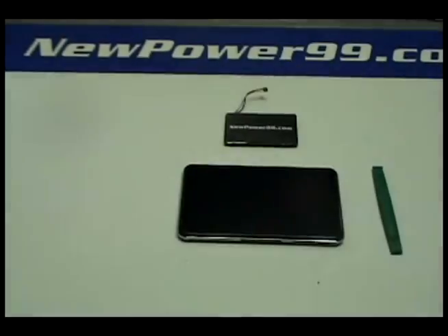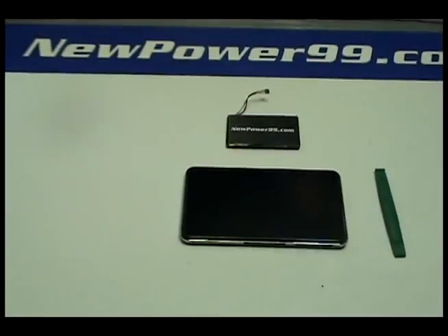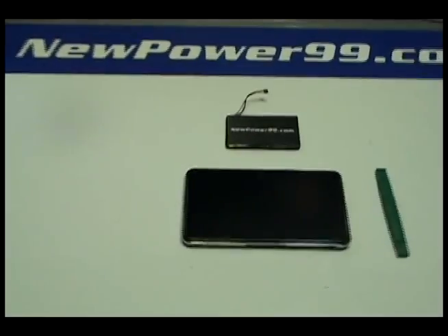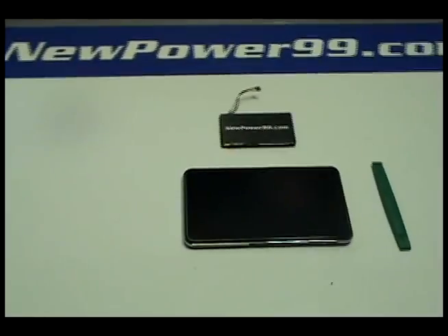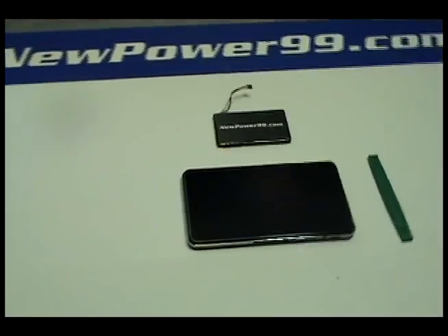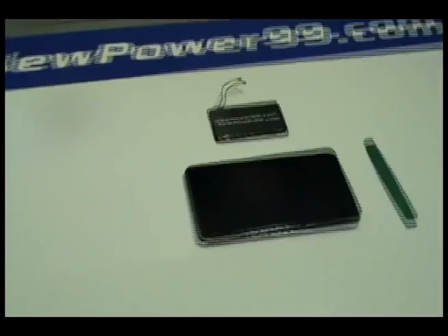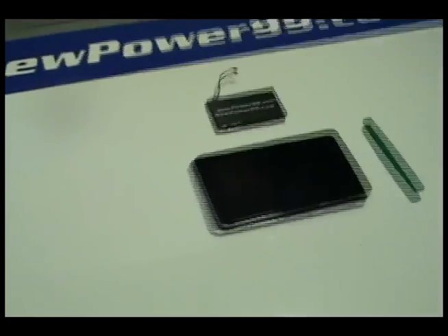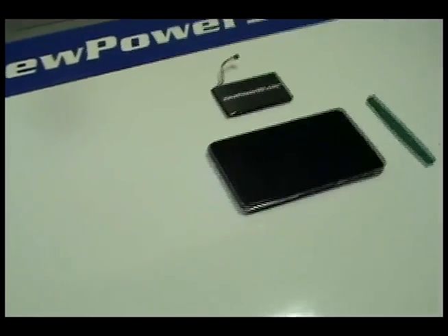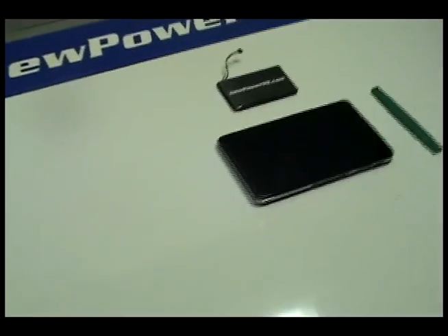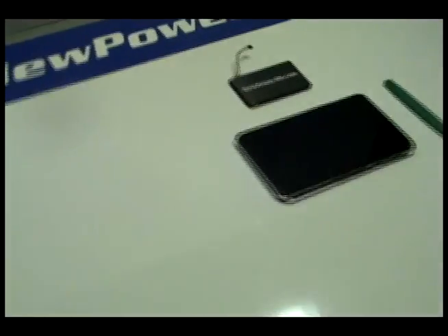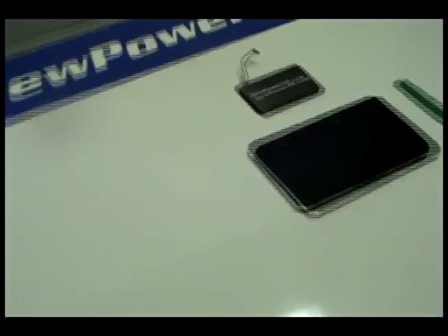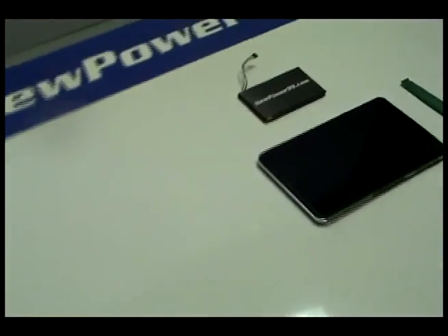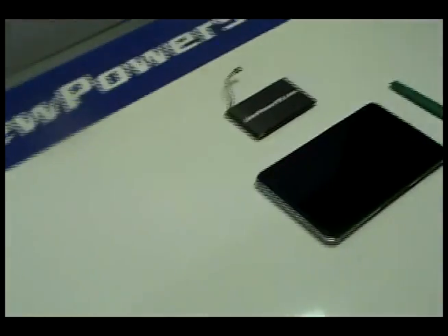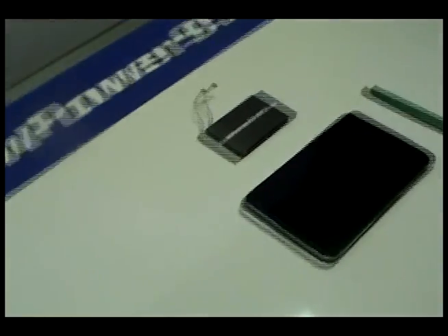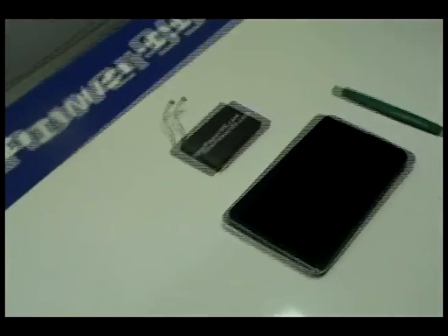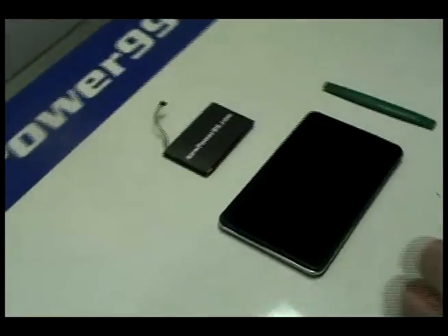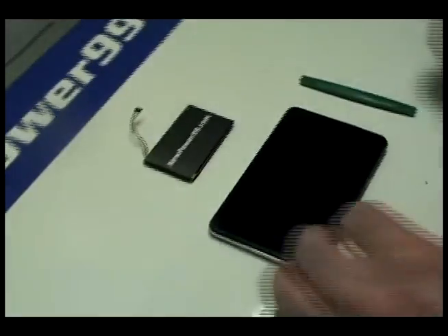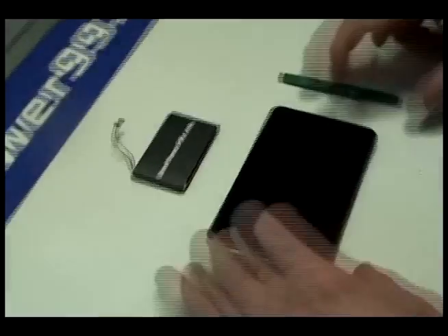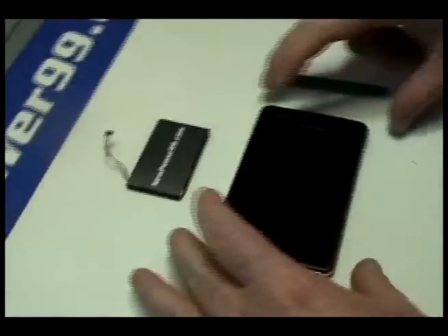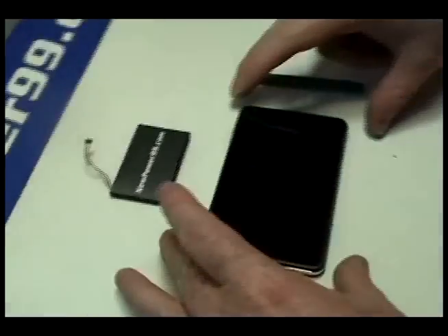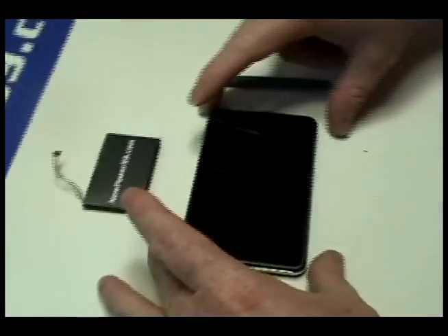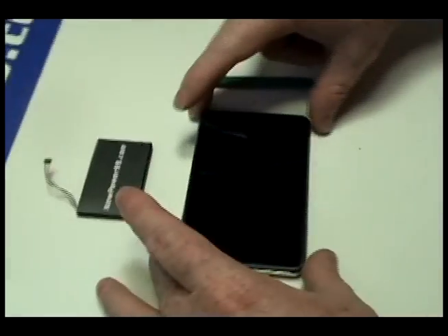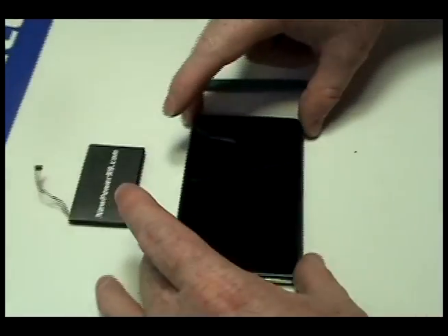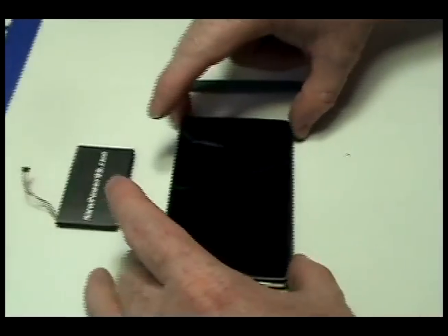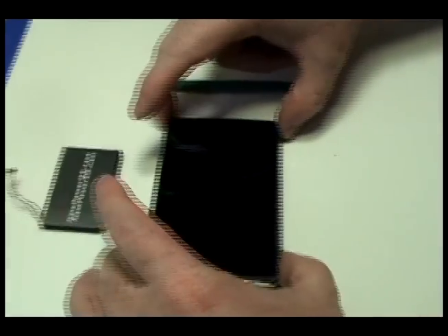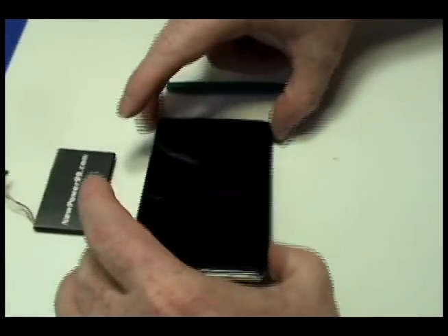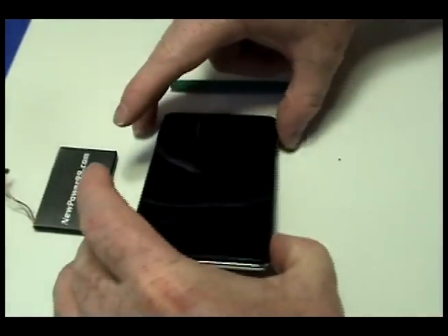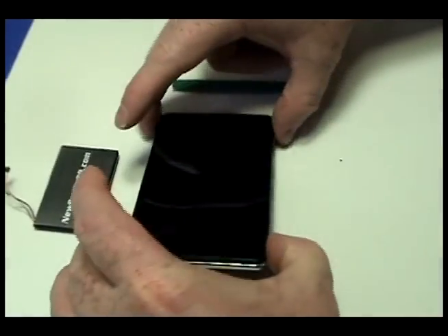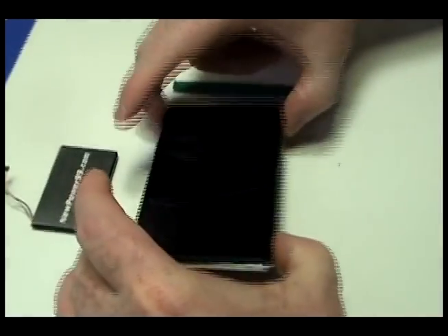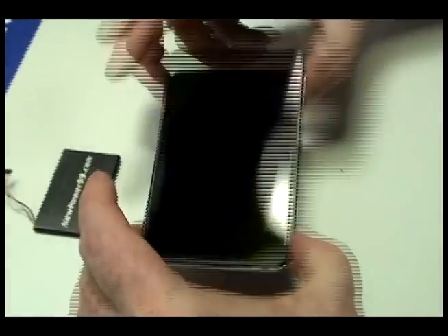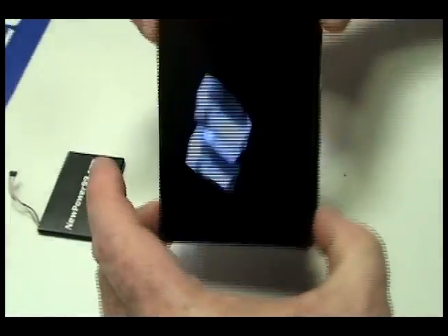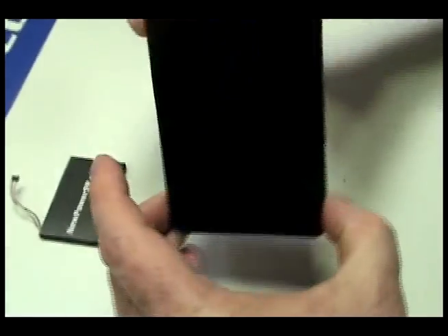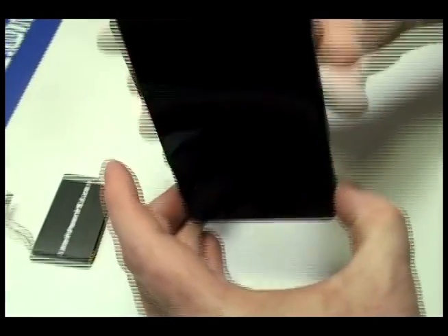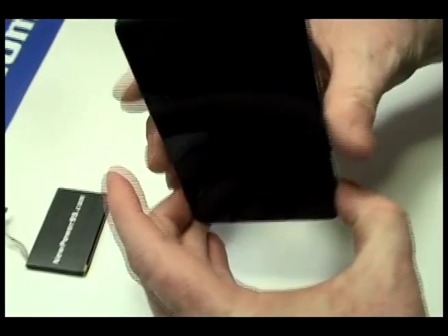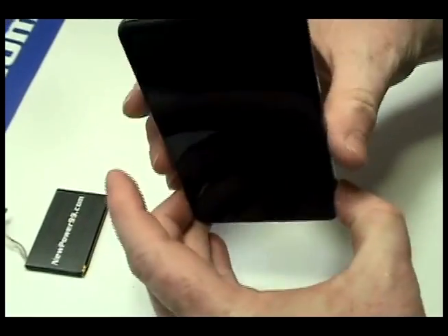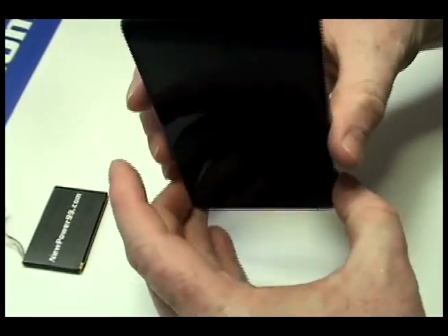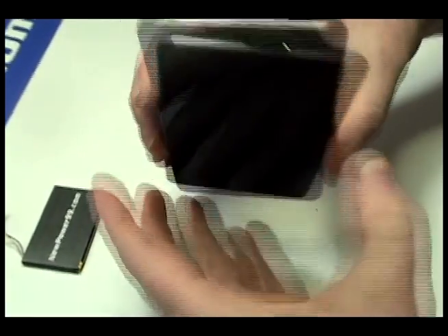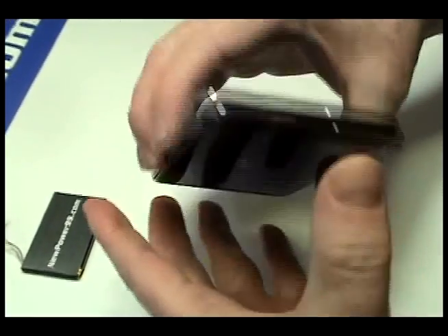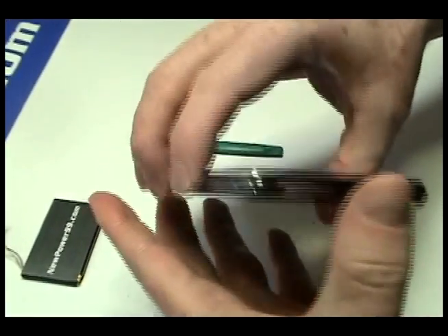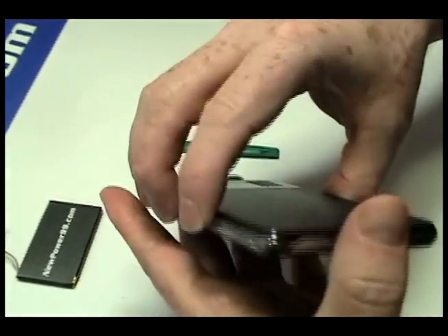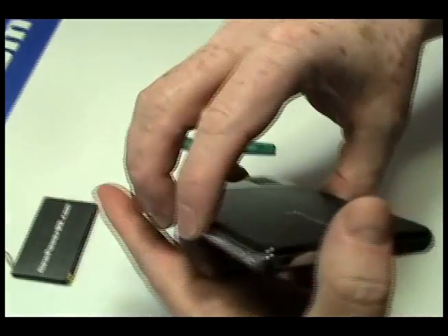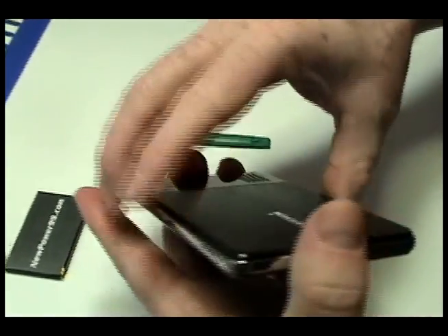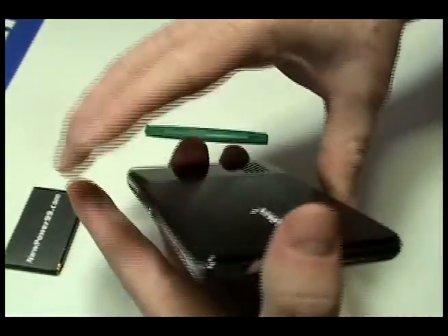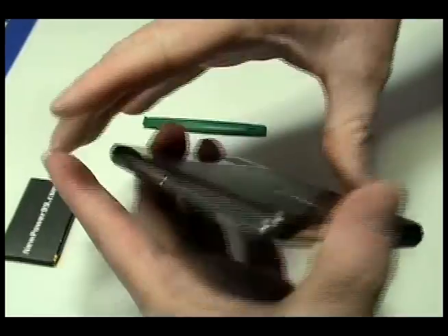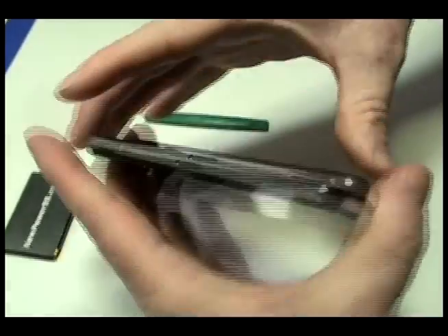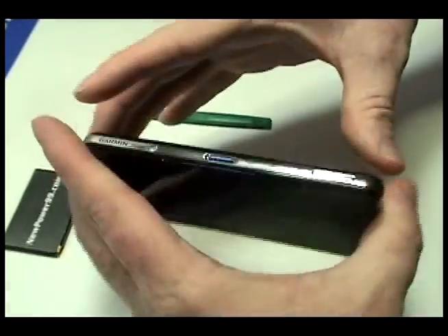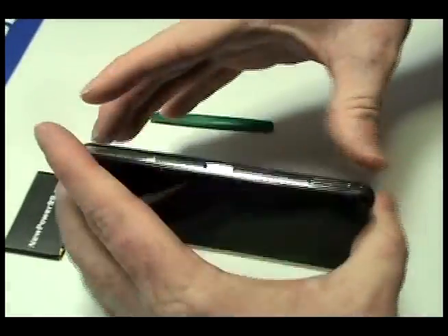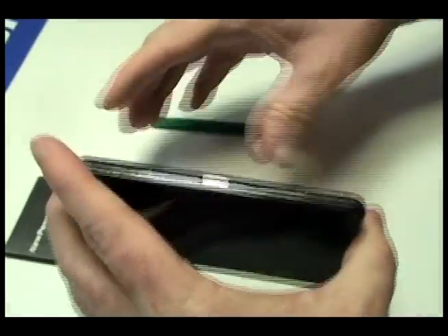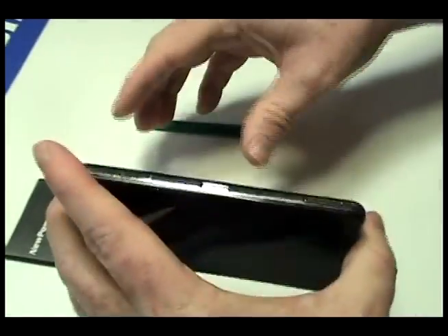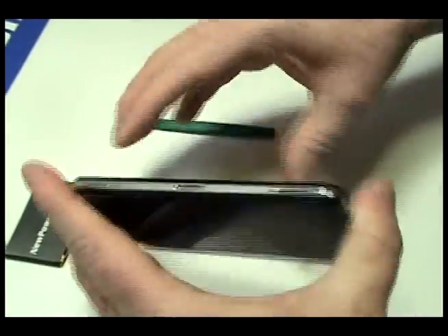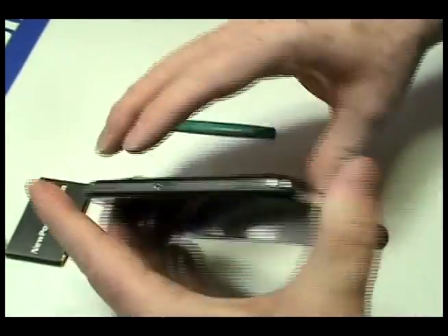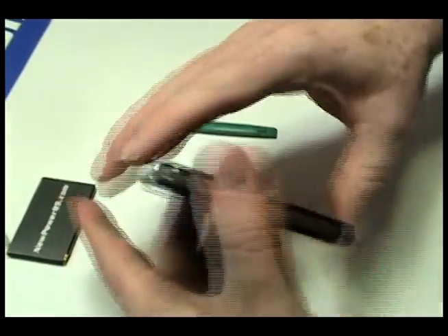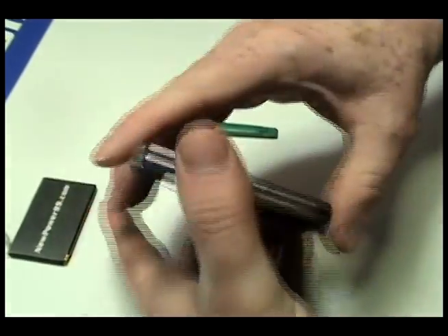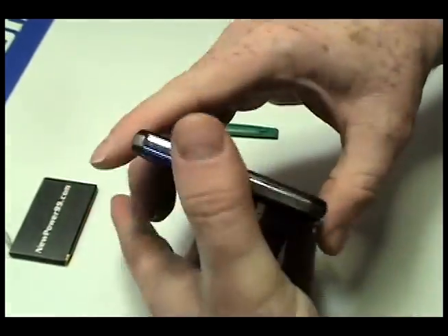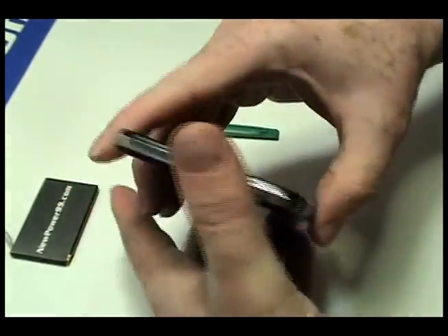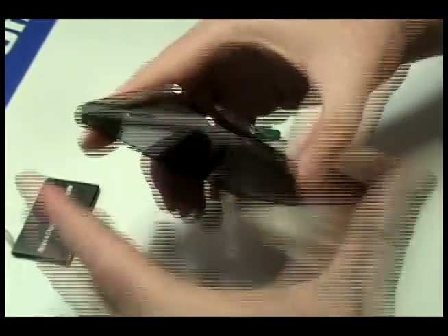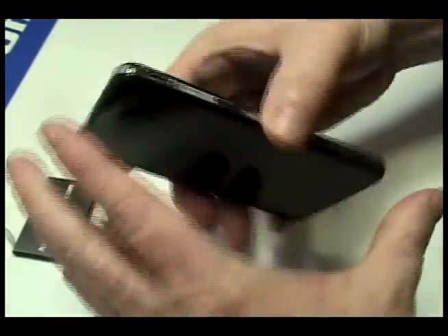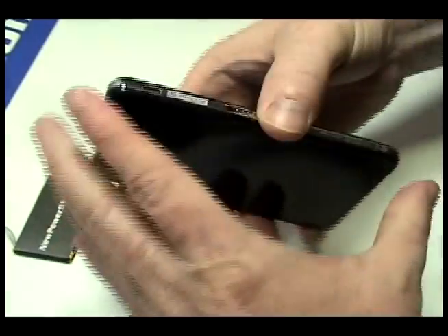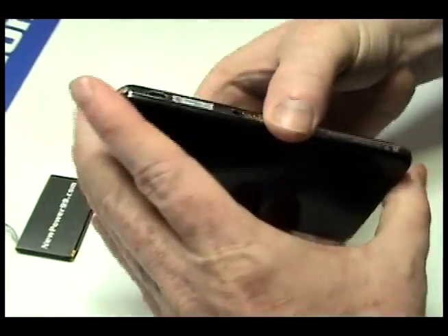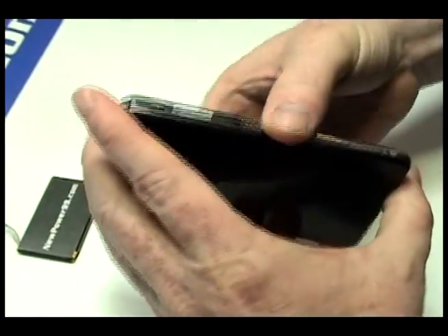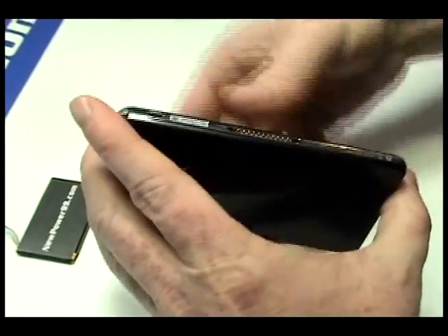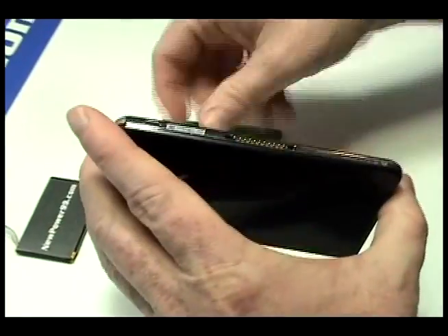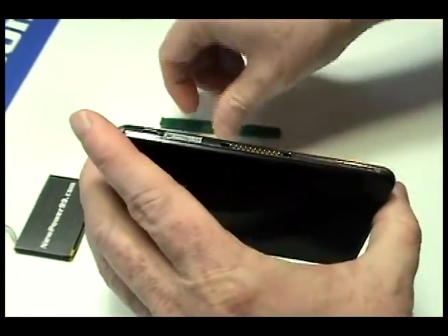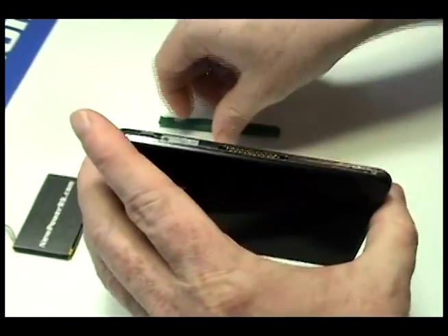Begin by using the special tool provided in your kit from NewPower99.com to carefully open your Garmin as shown.